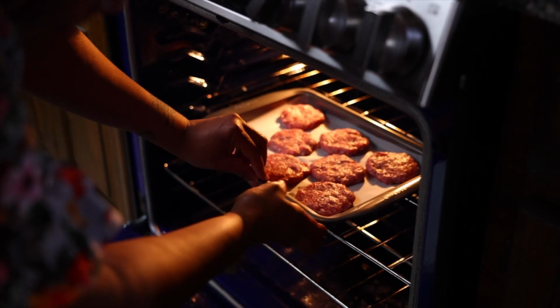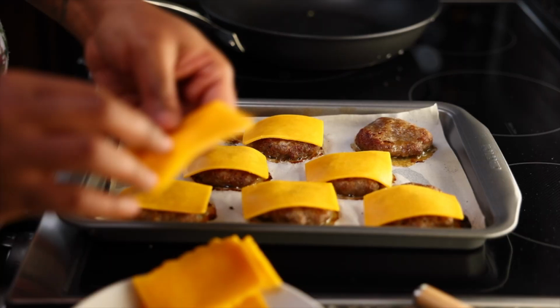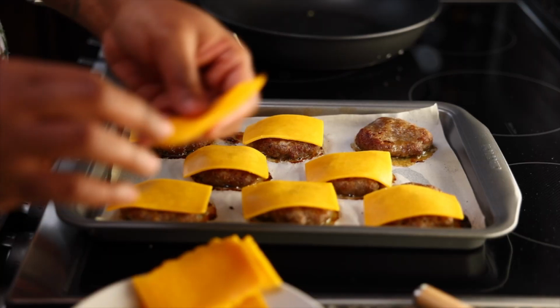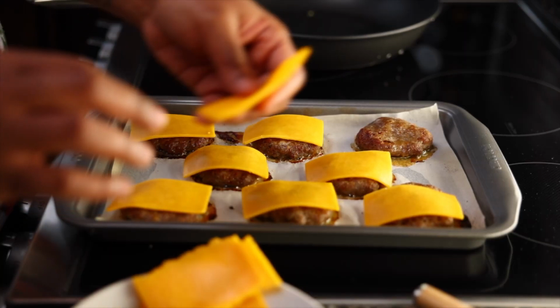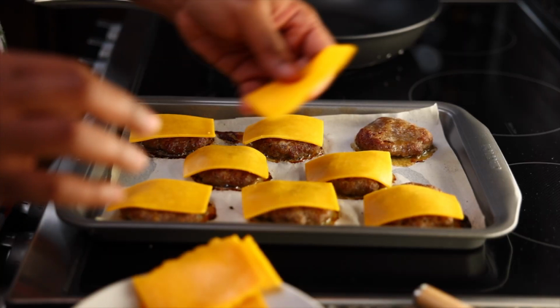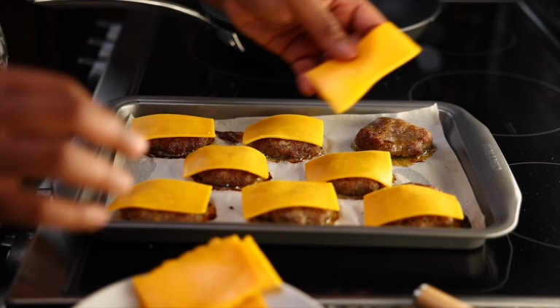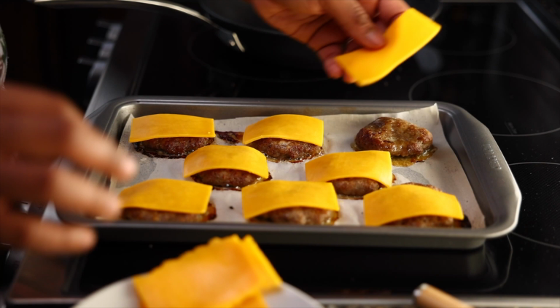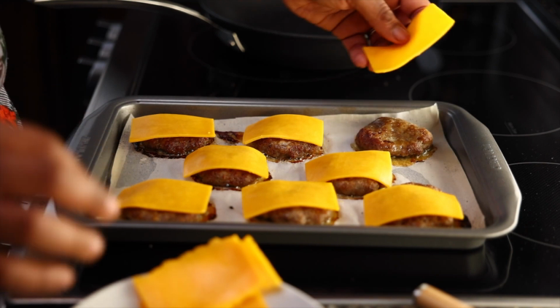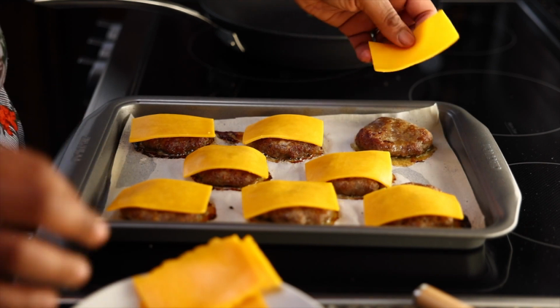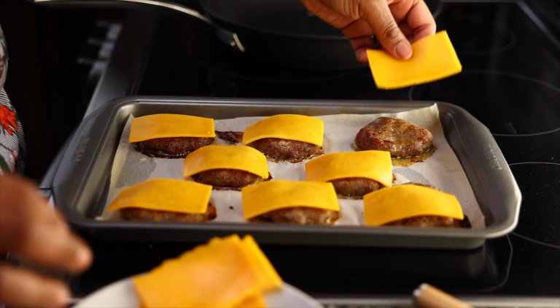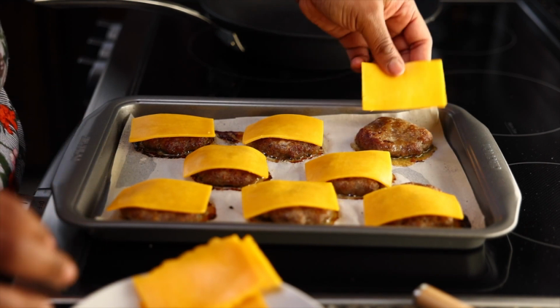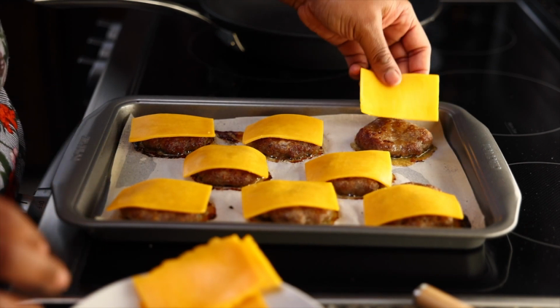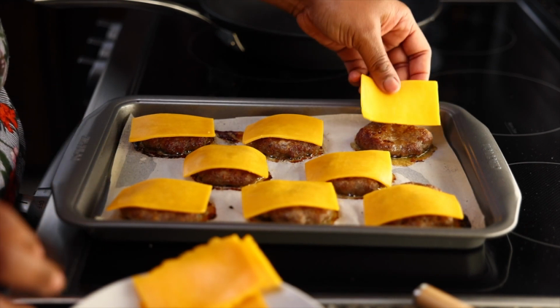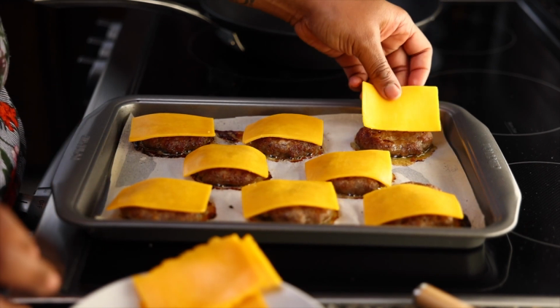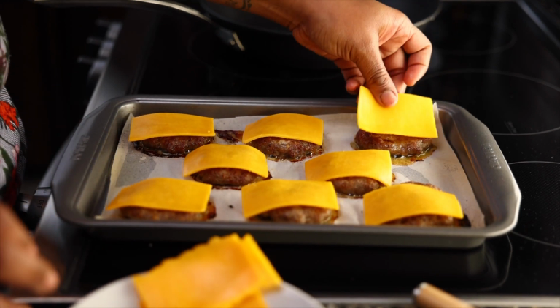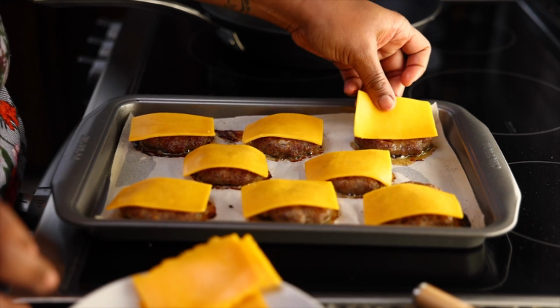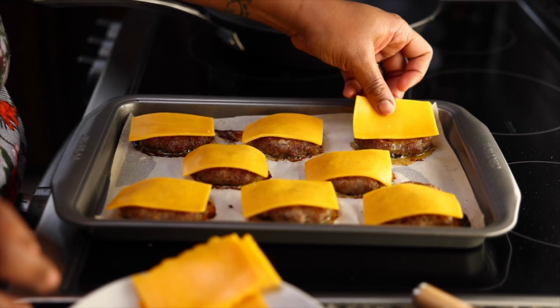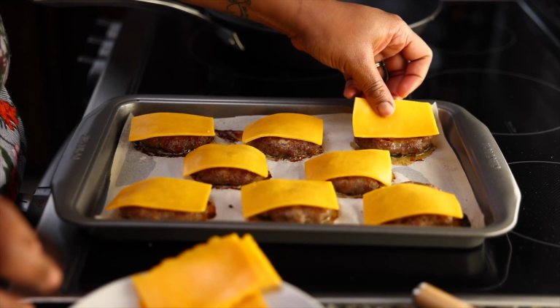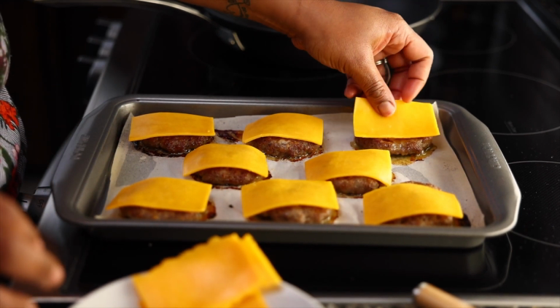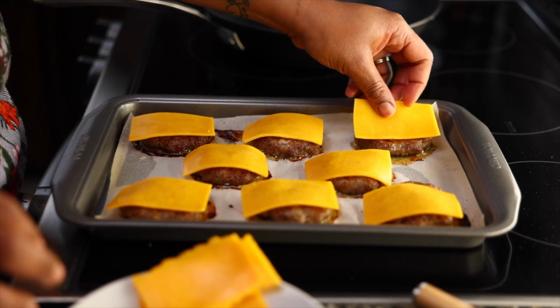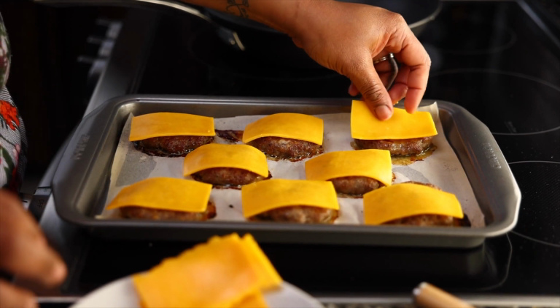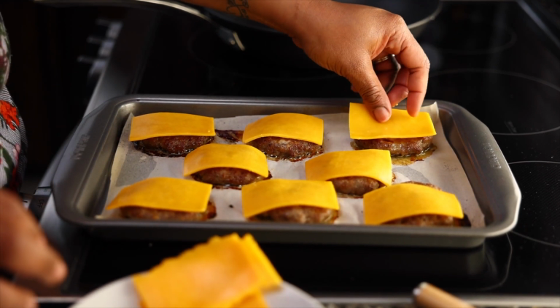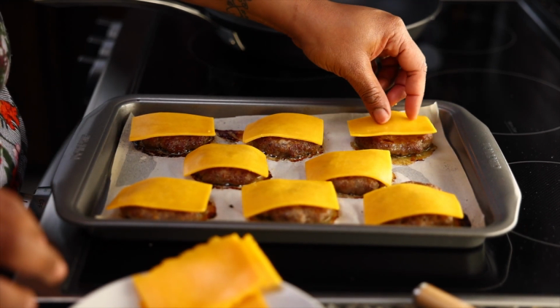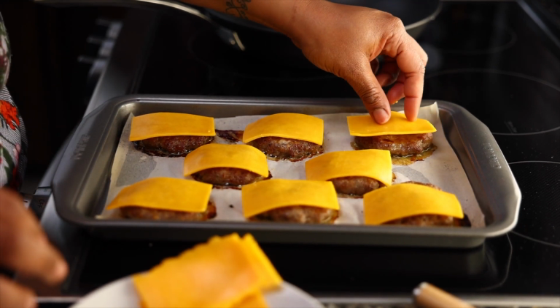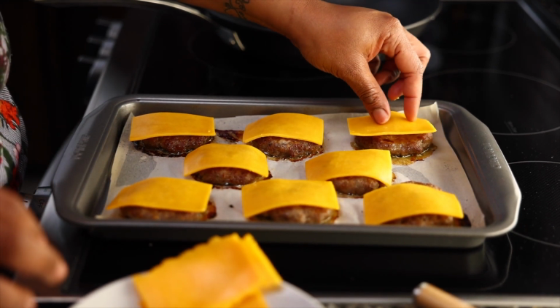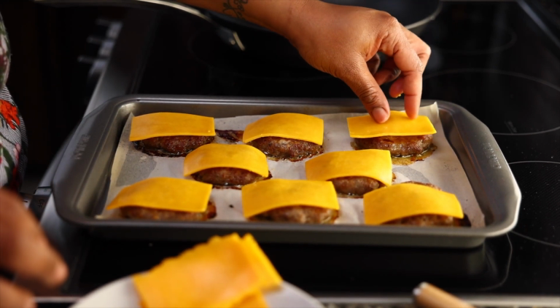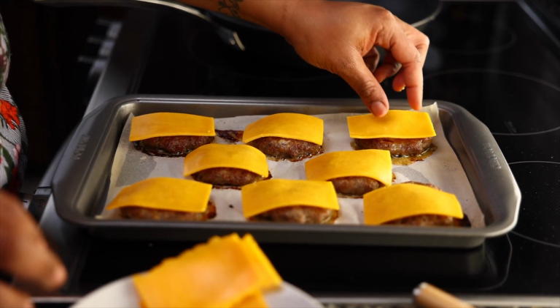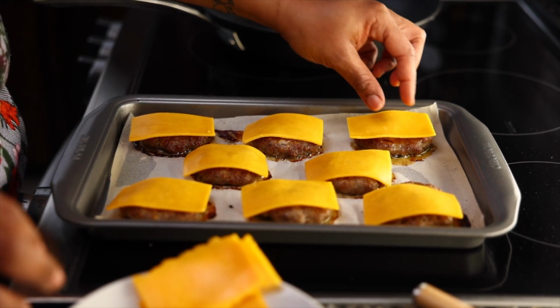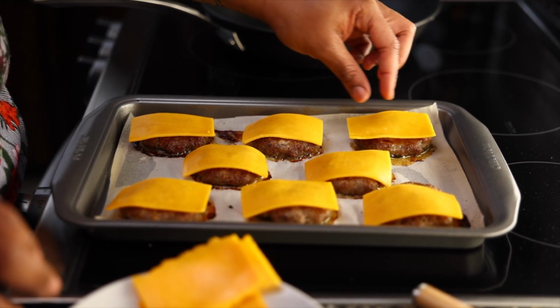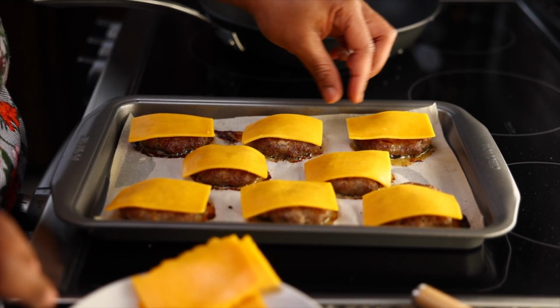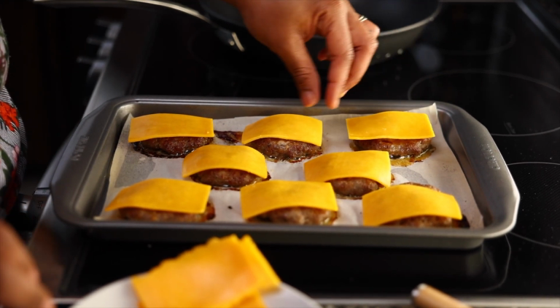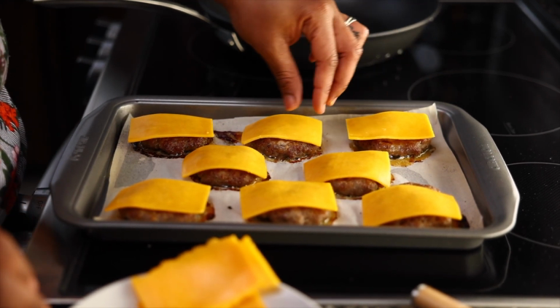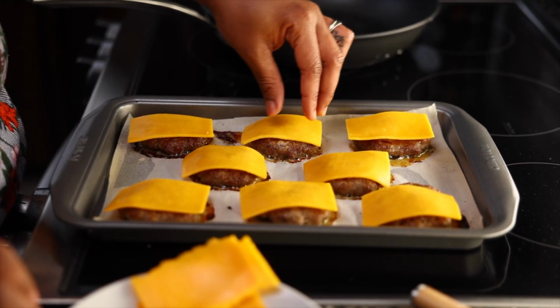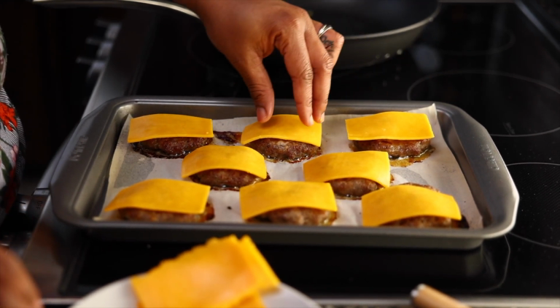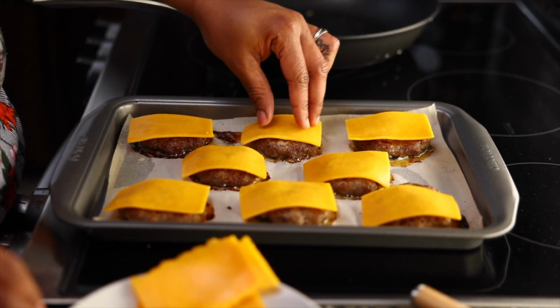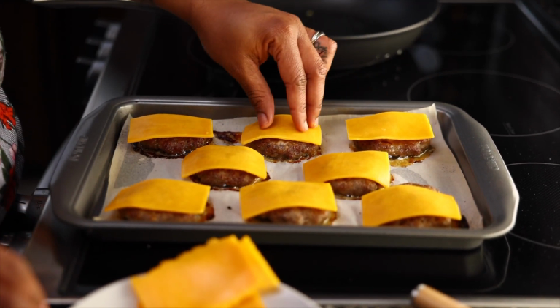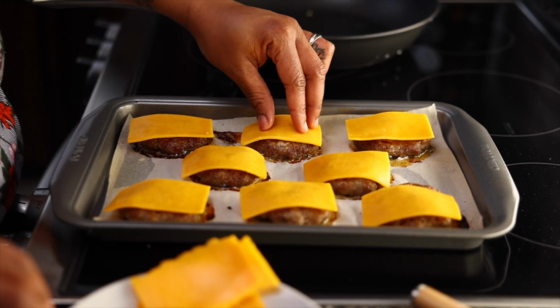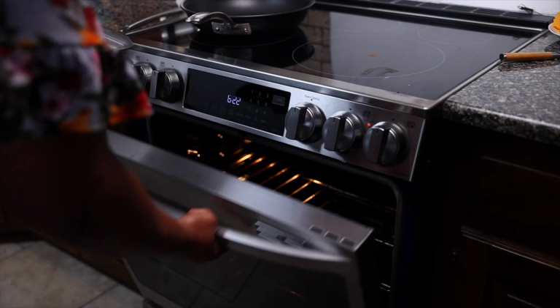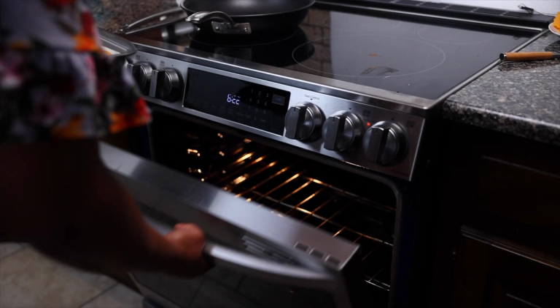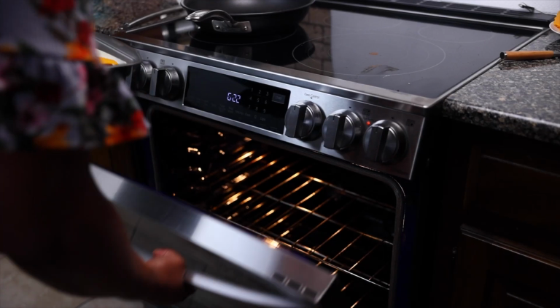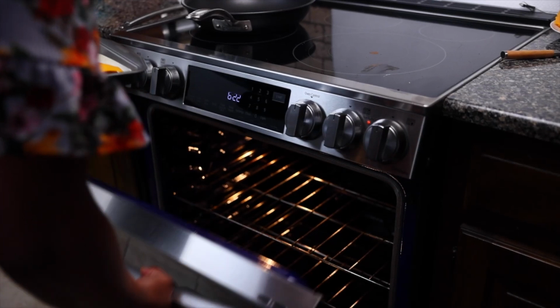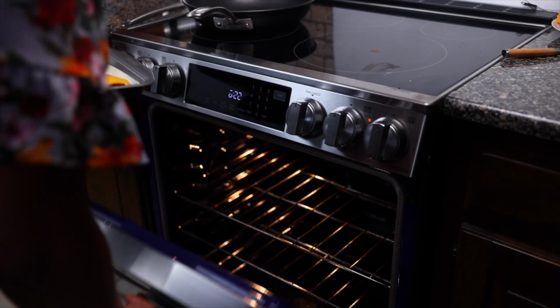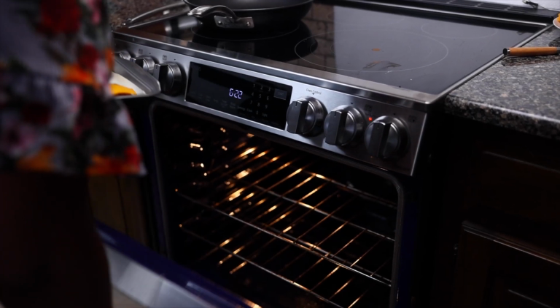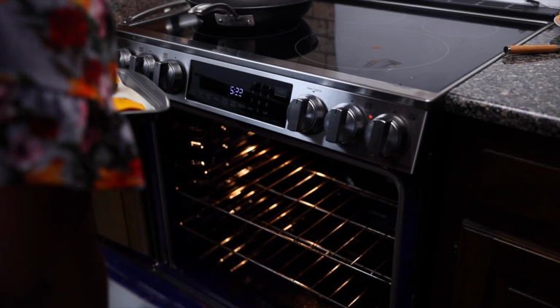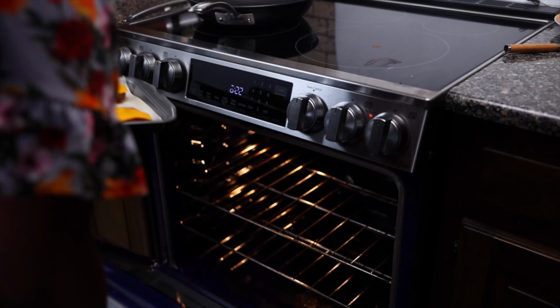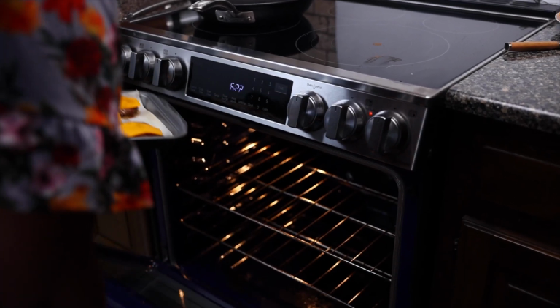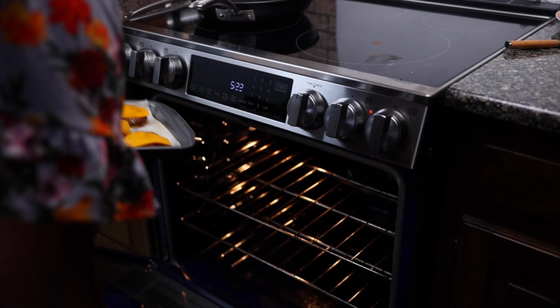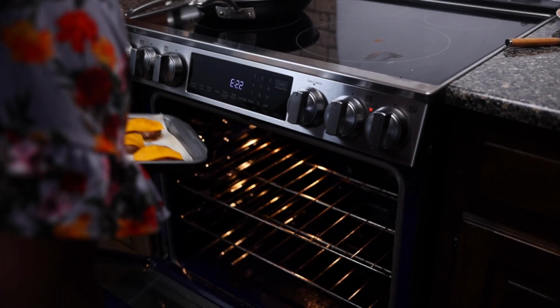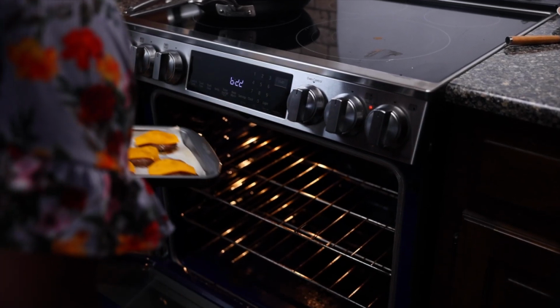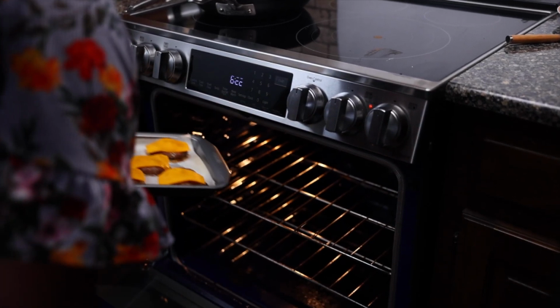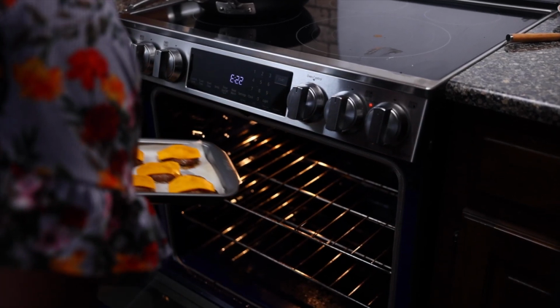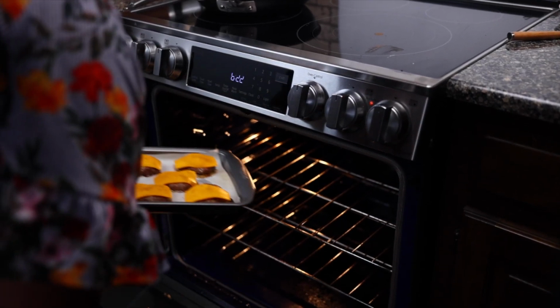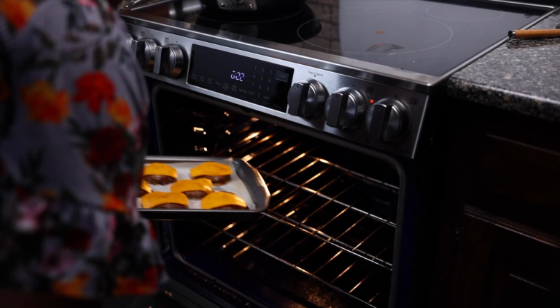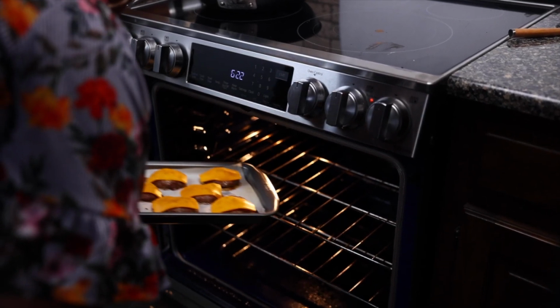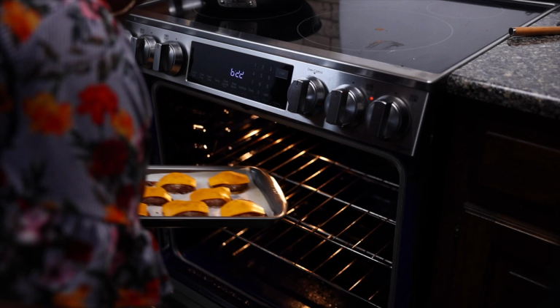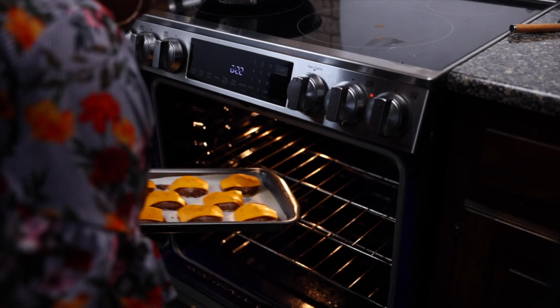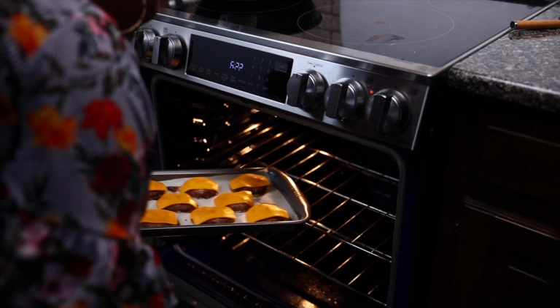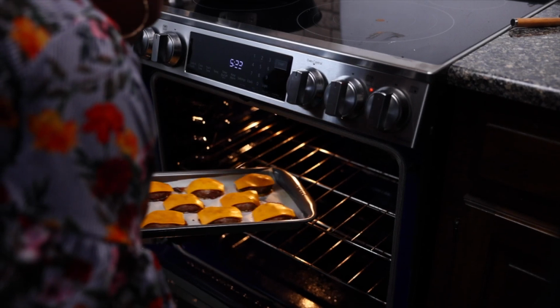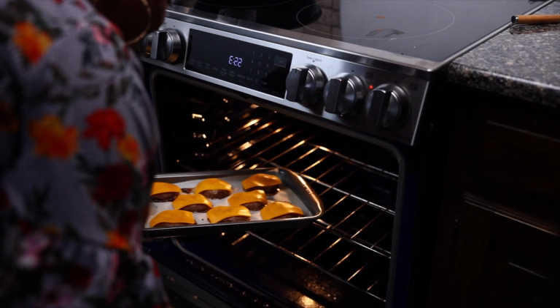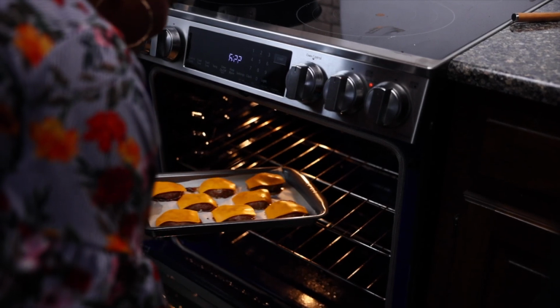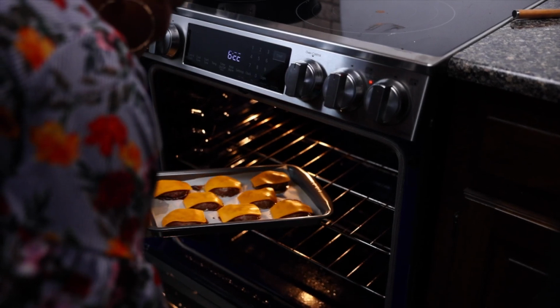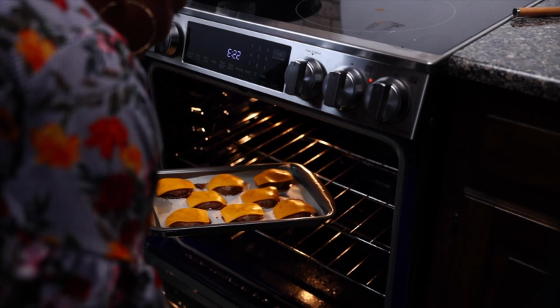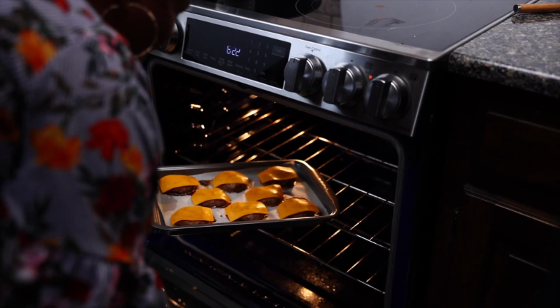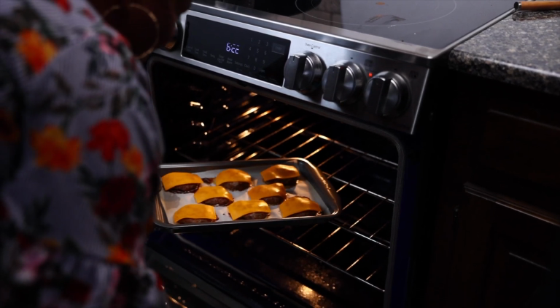When the sausage is just about done, top them with the slices of cheese and bake an additional two minutes until melted.